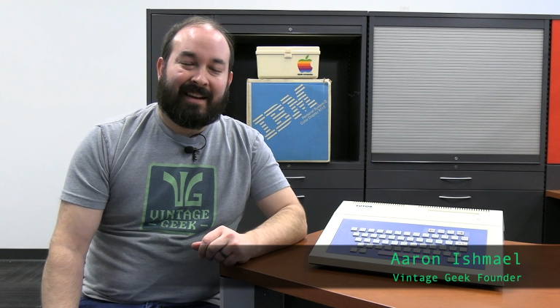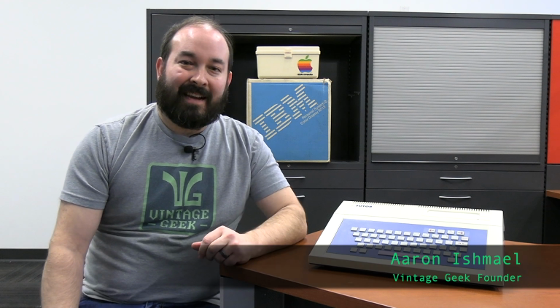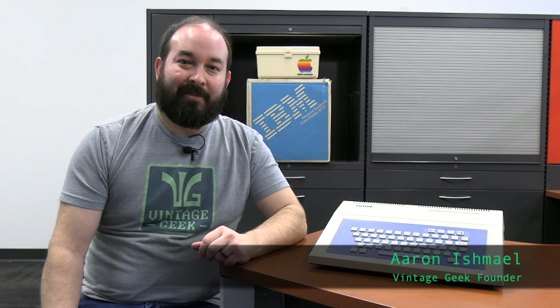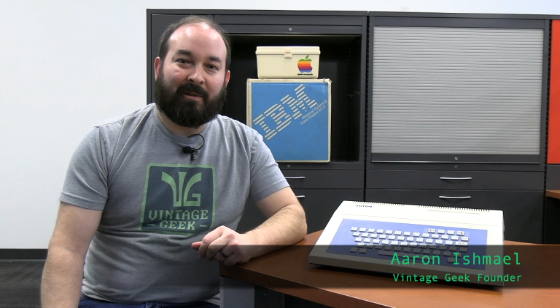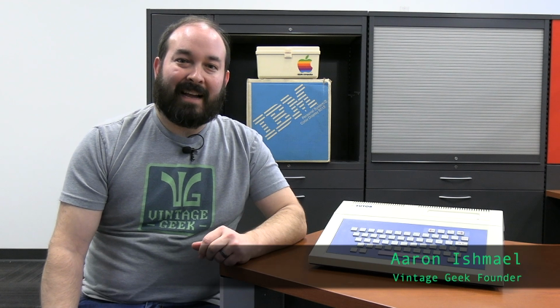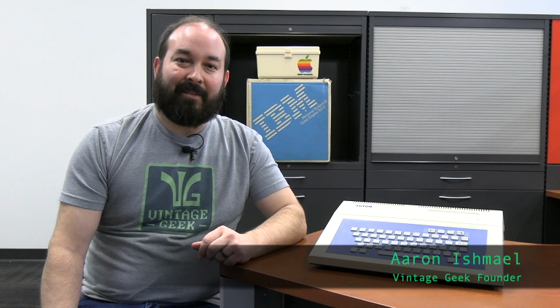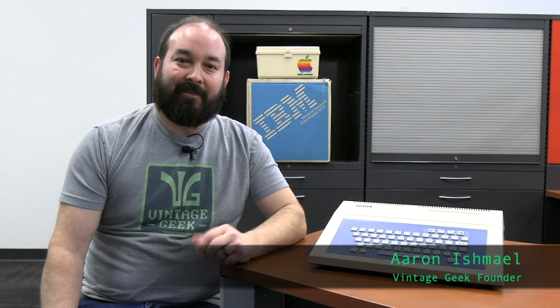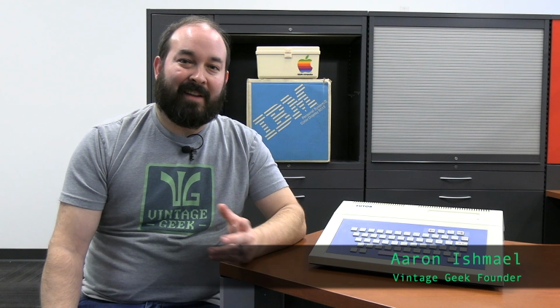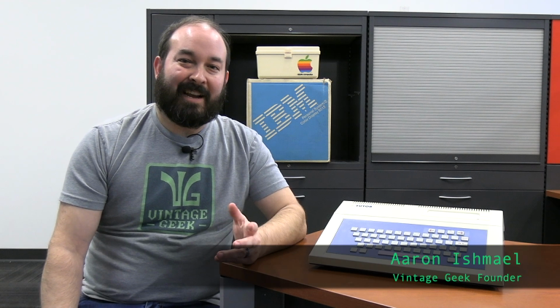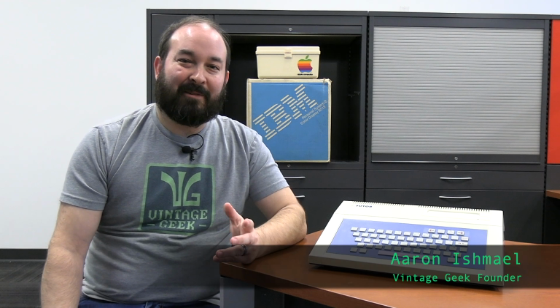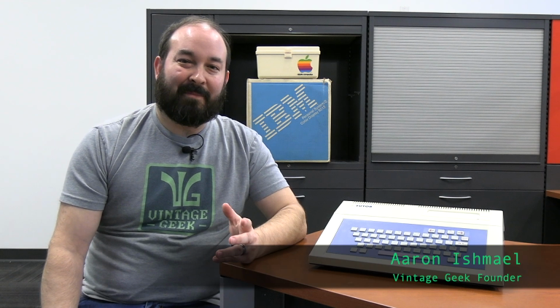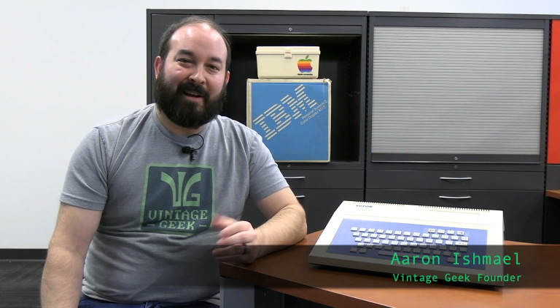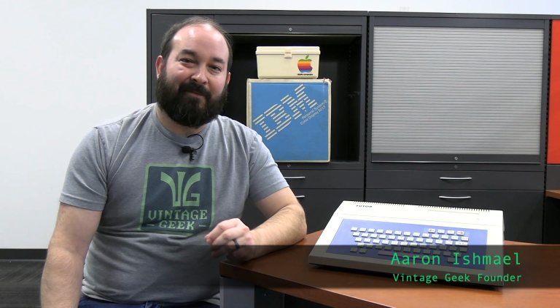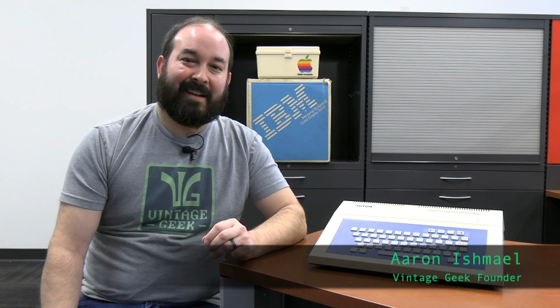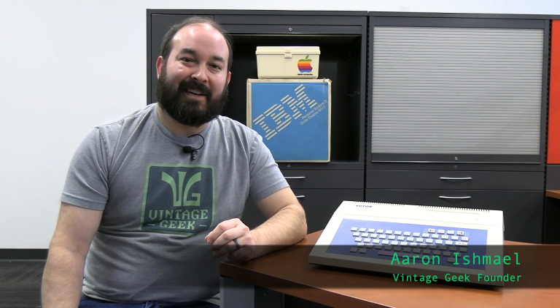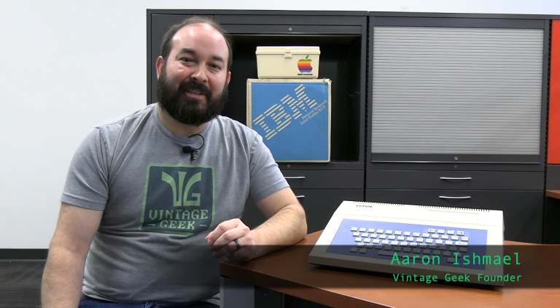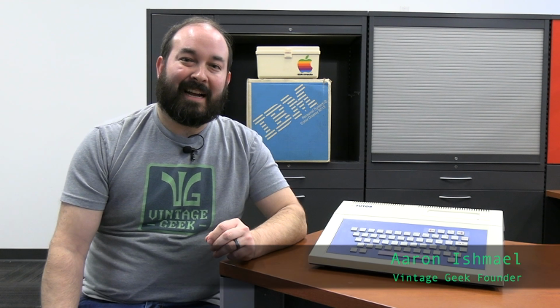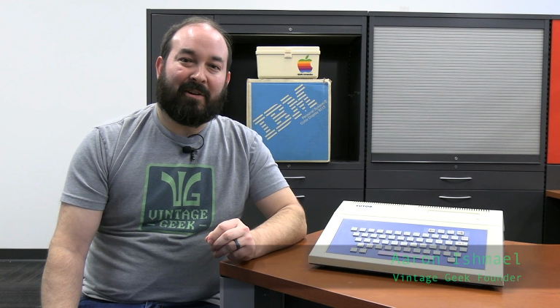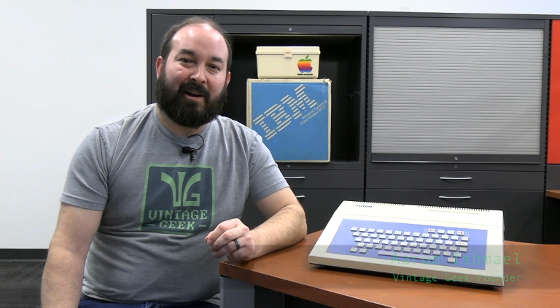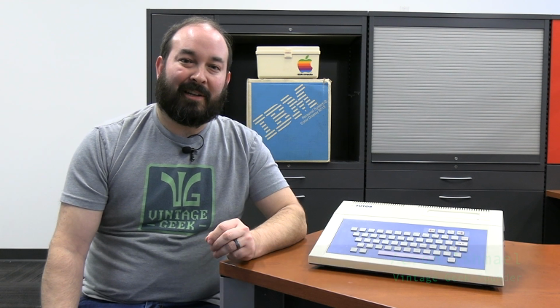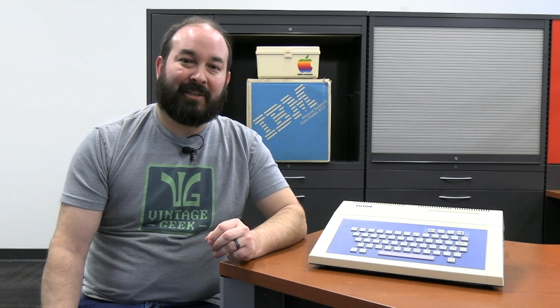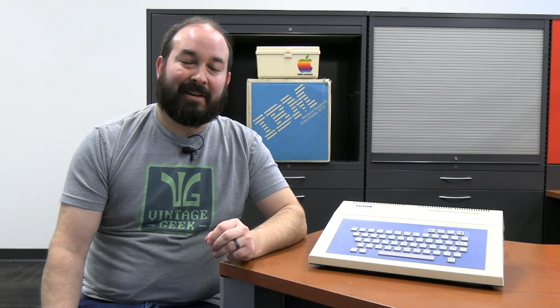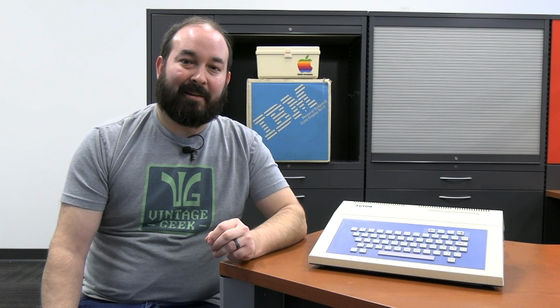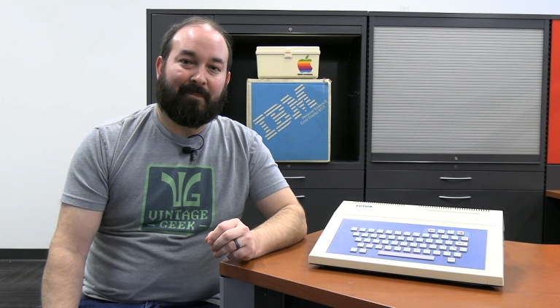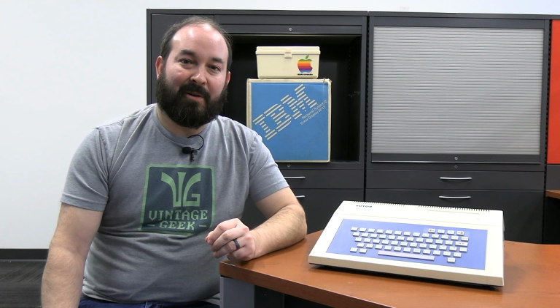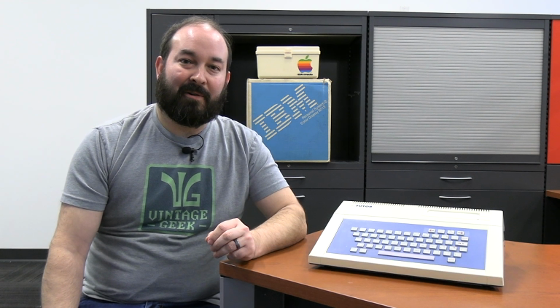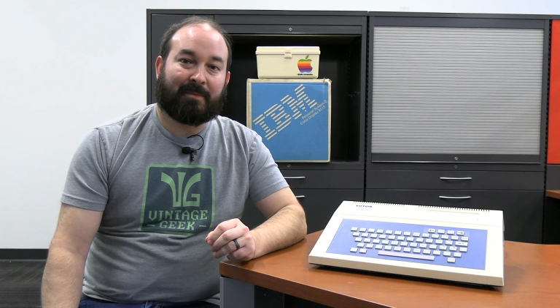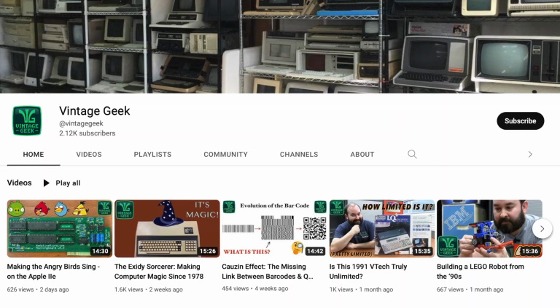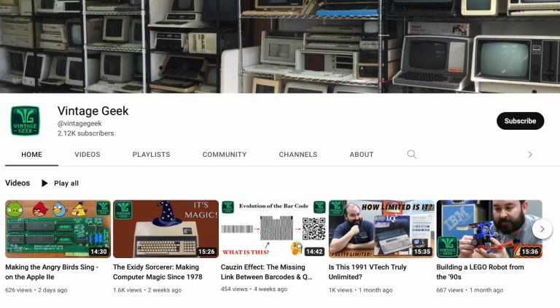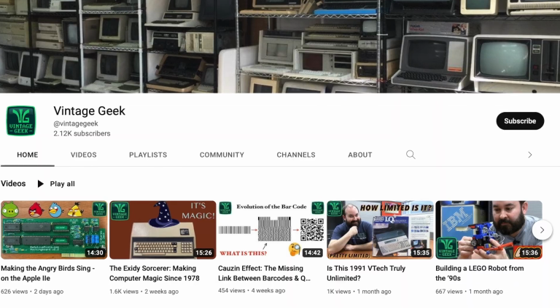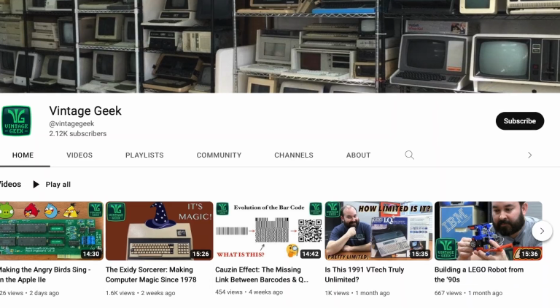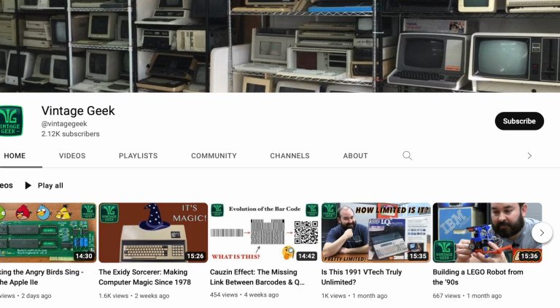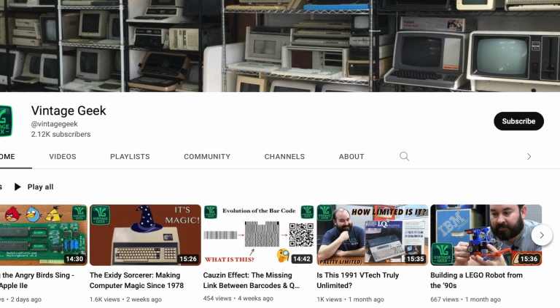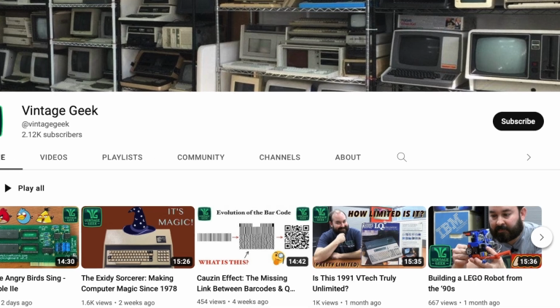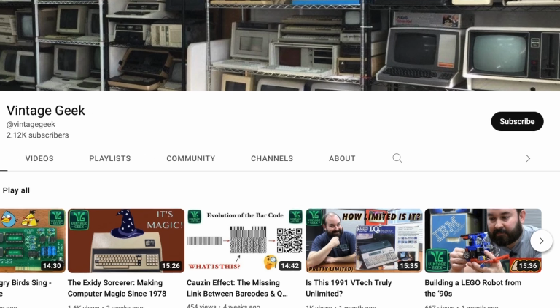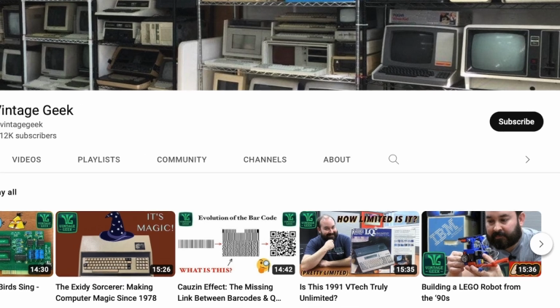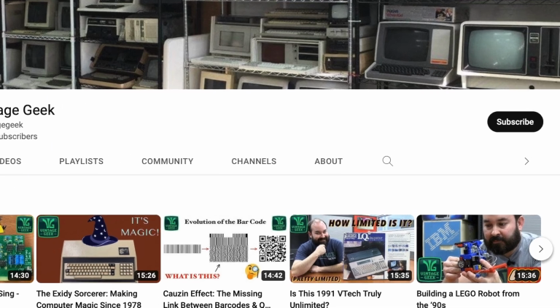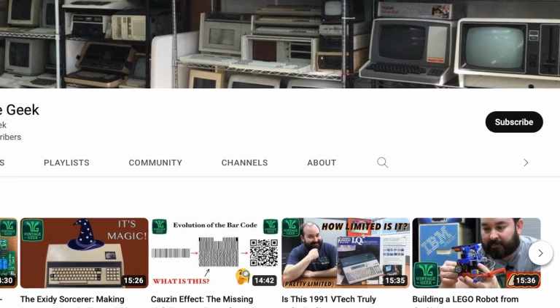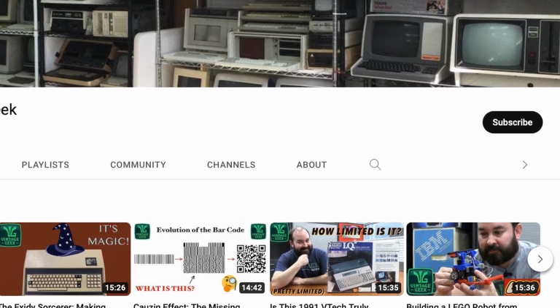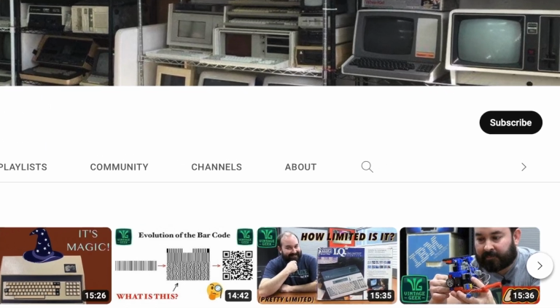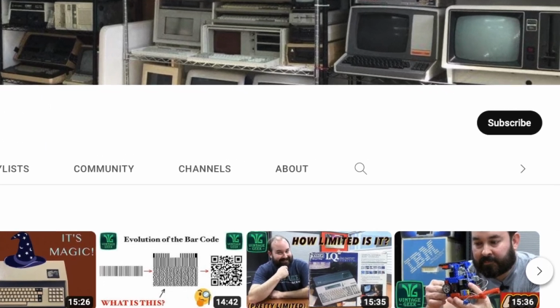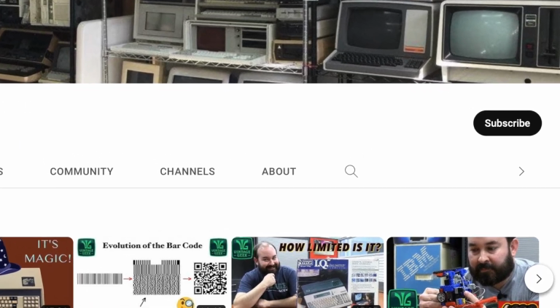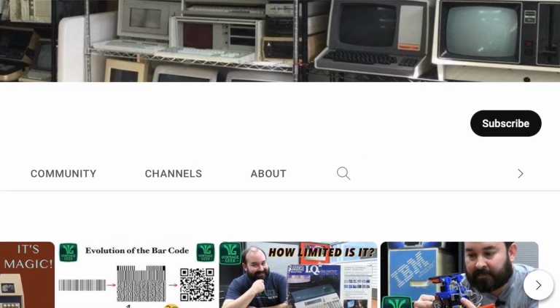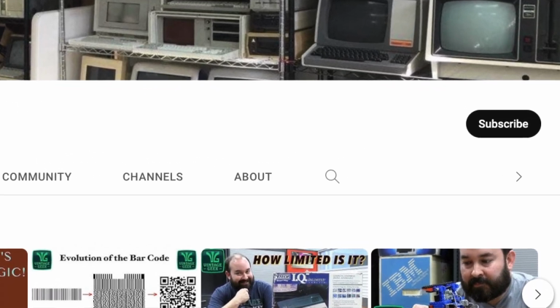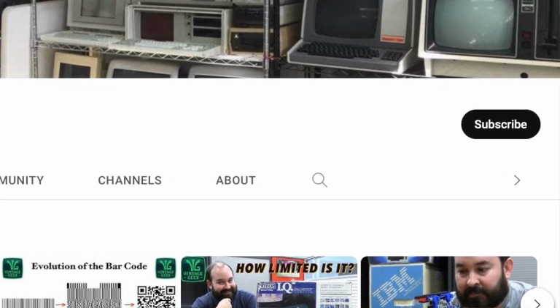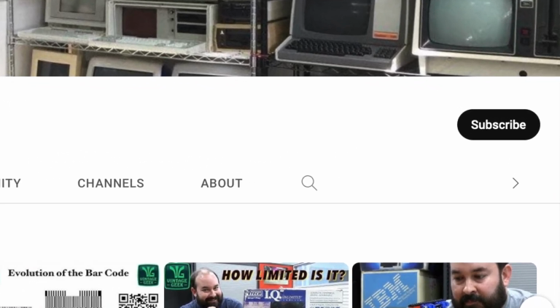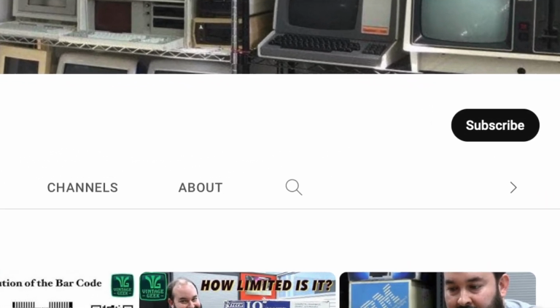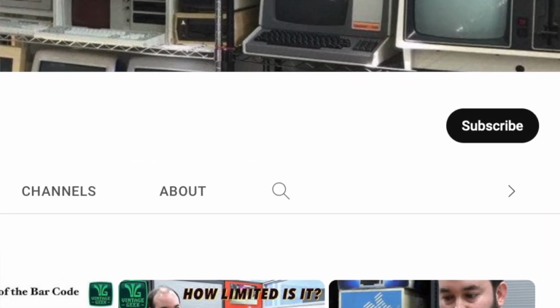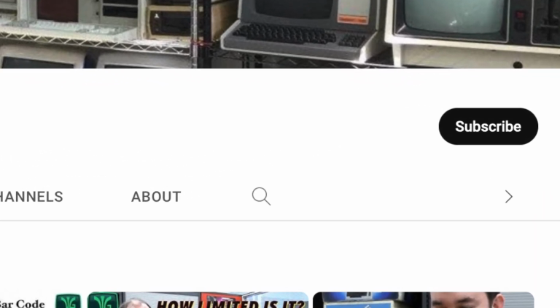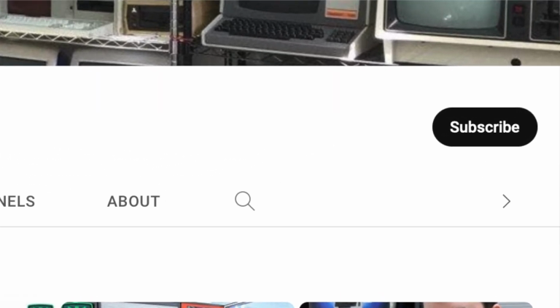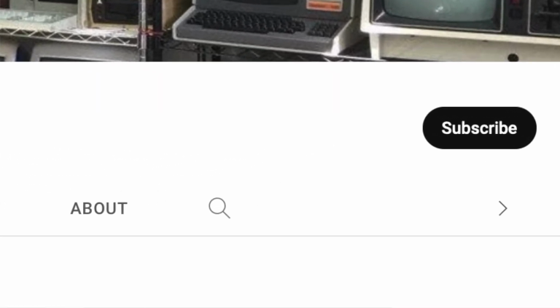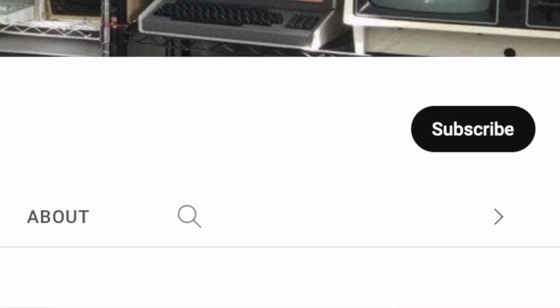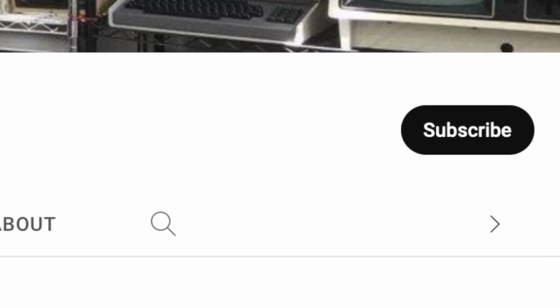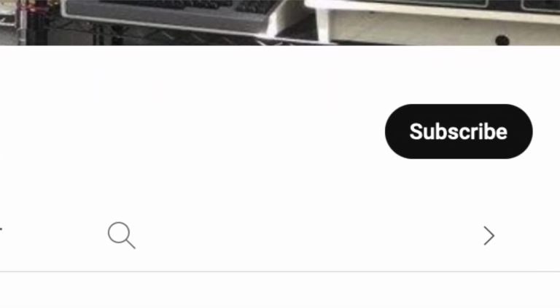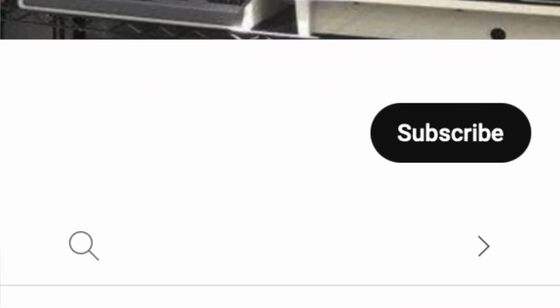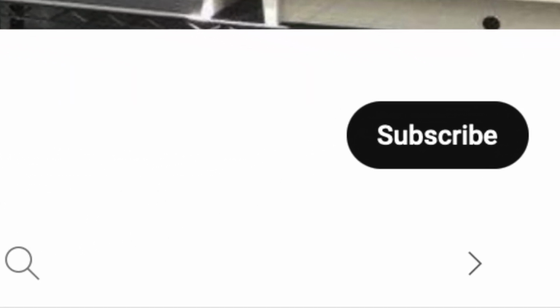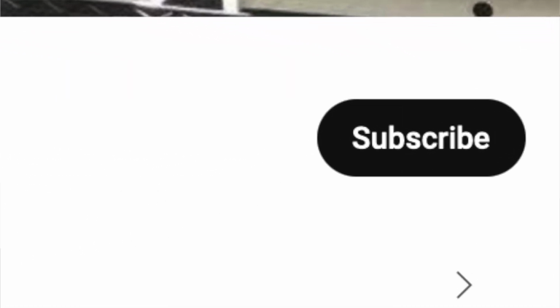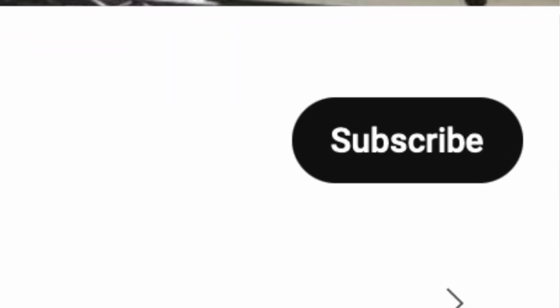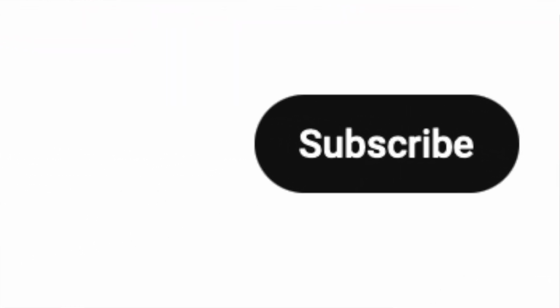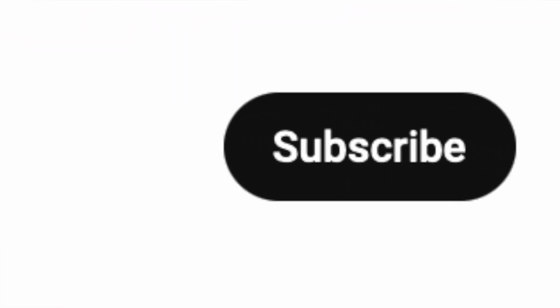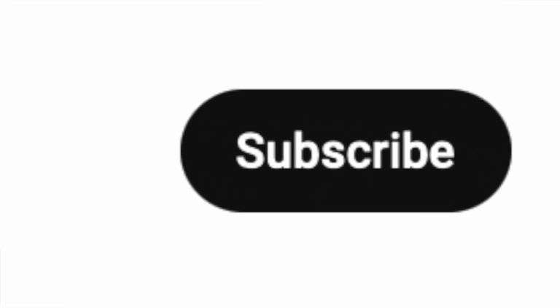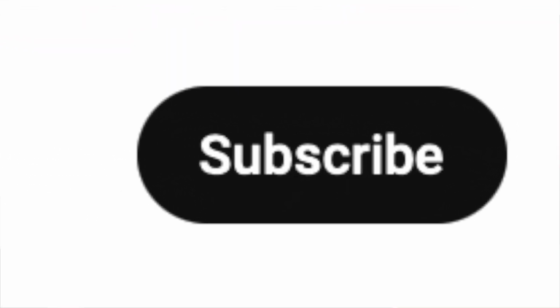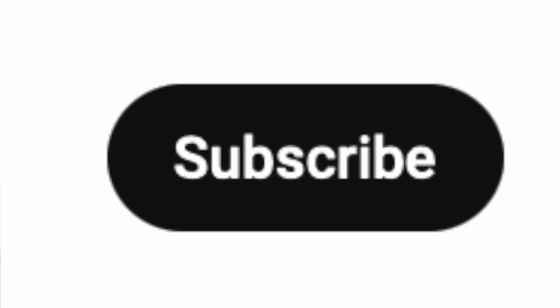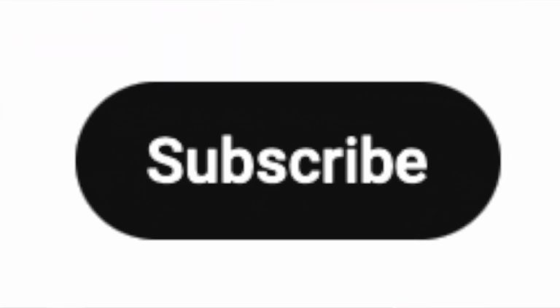If you like videos about vintage technology and computers, please like and subscribe. We make videos like this each and every week, and we'd love to have your support.